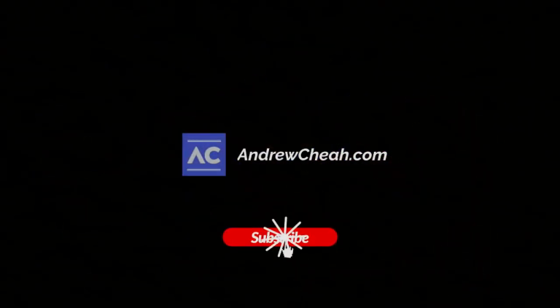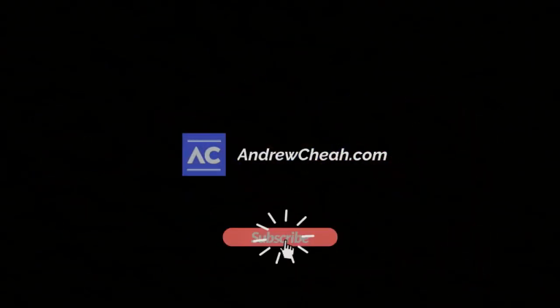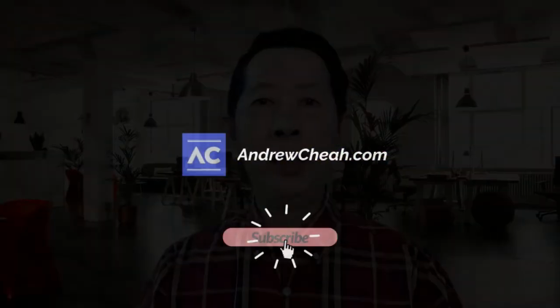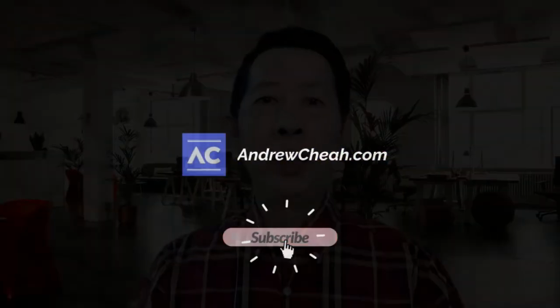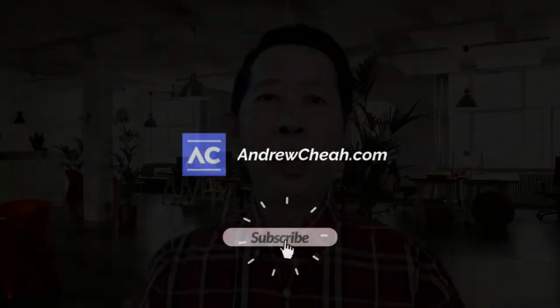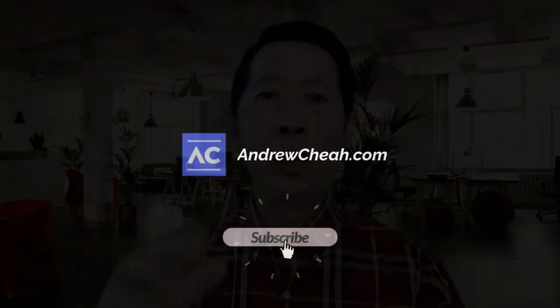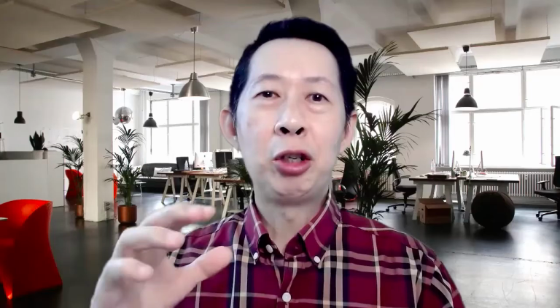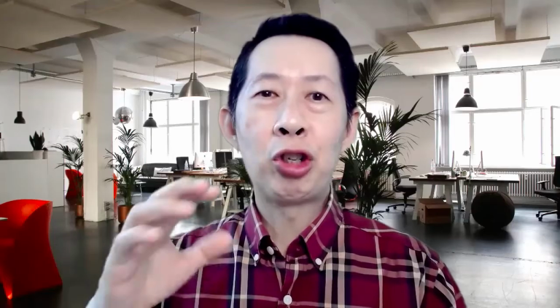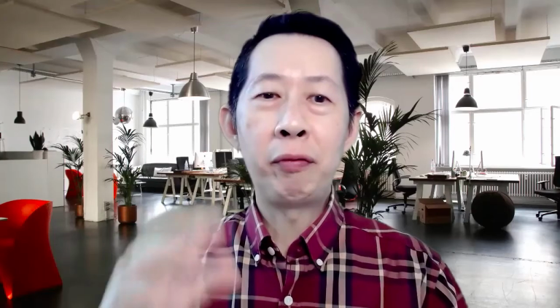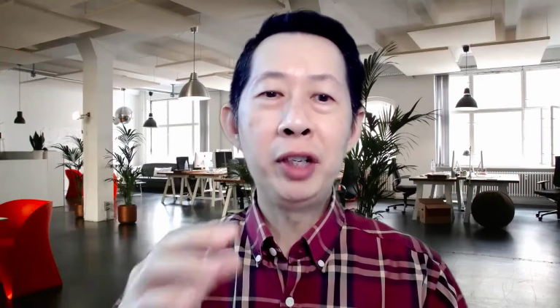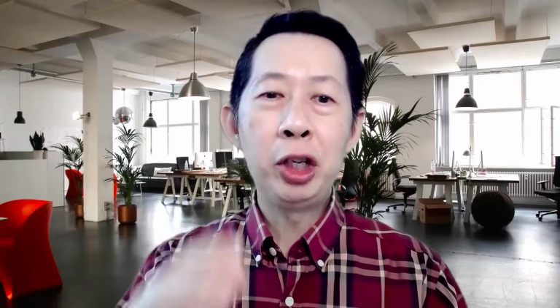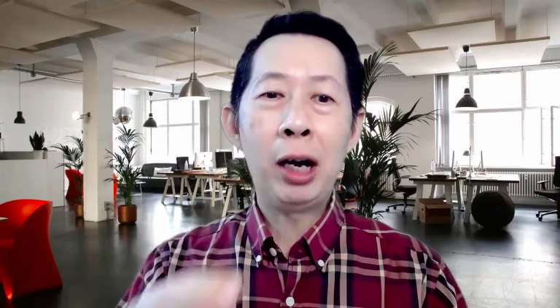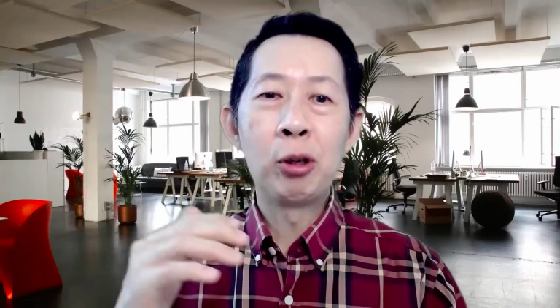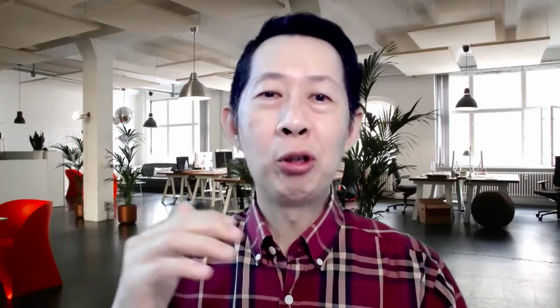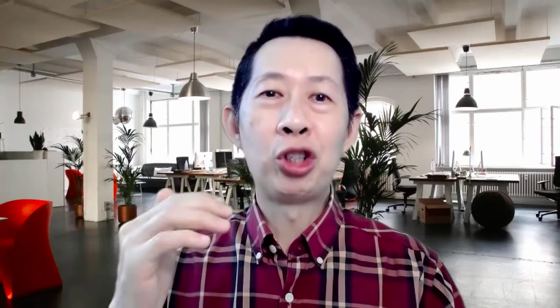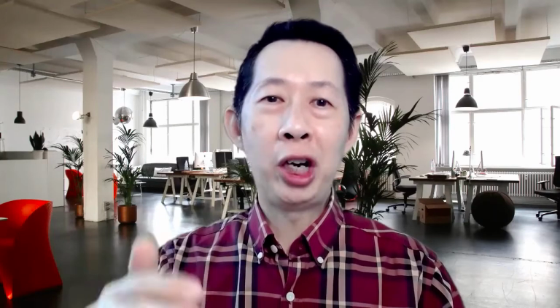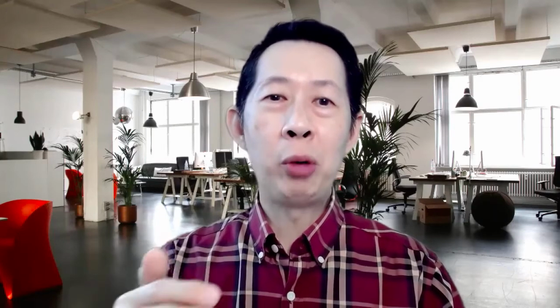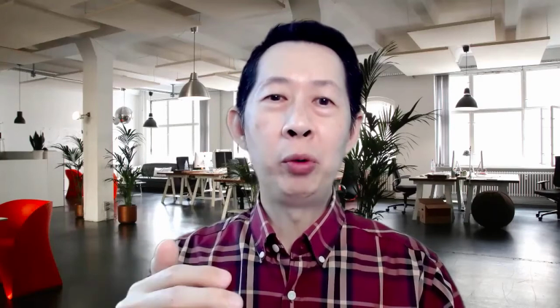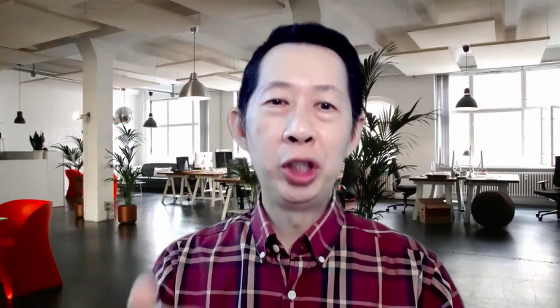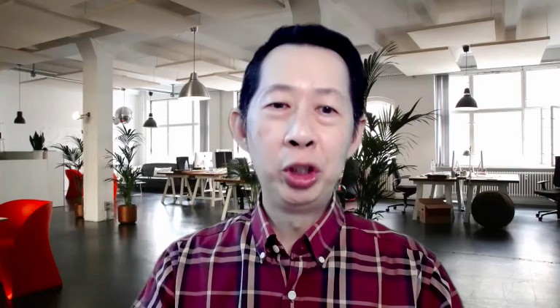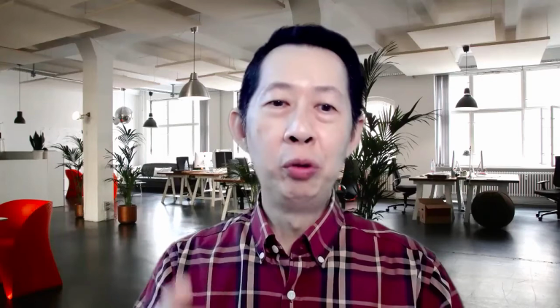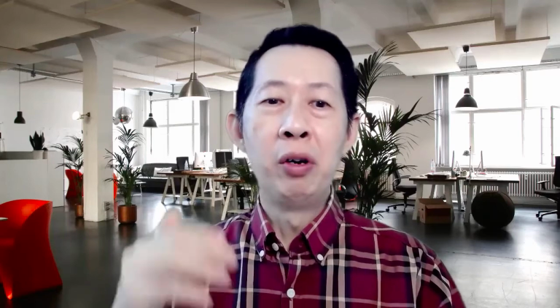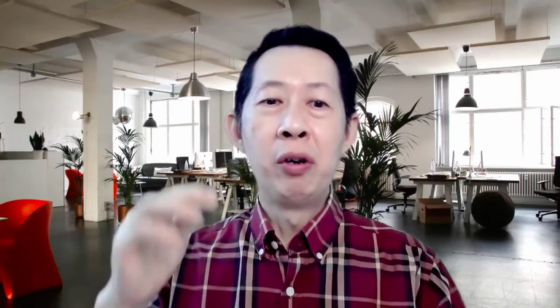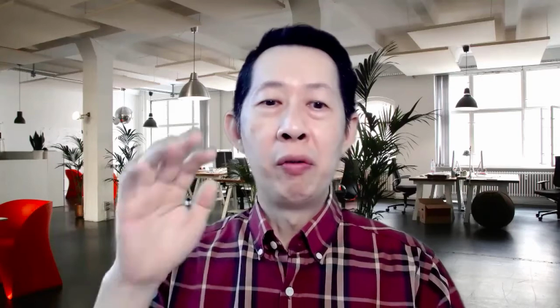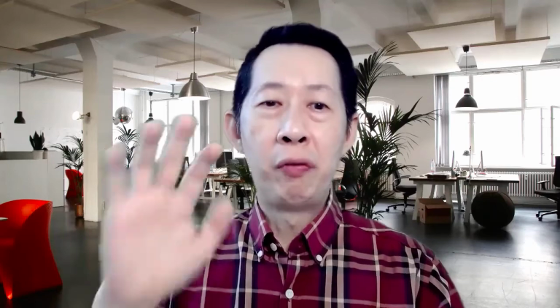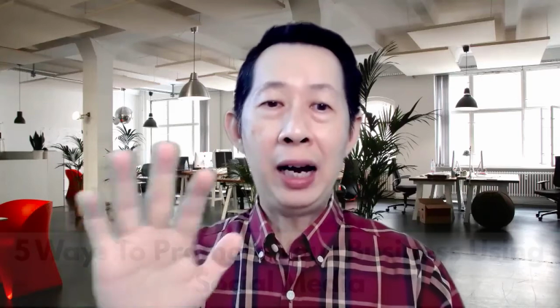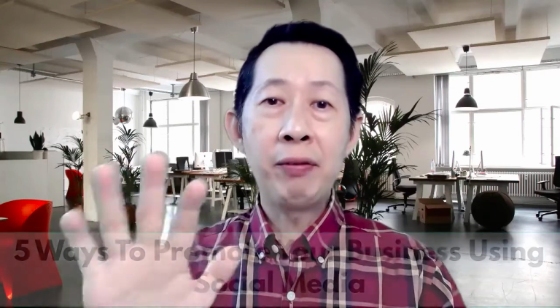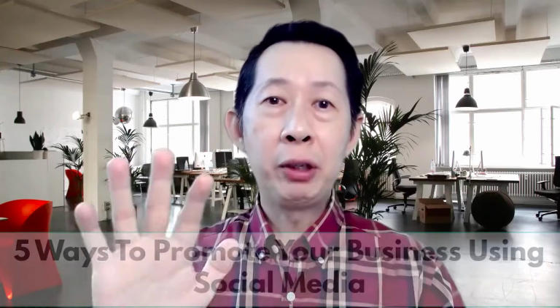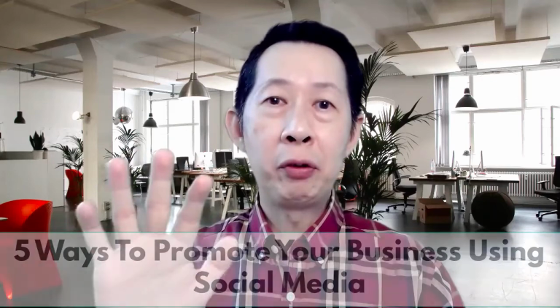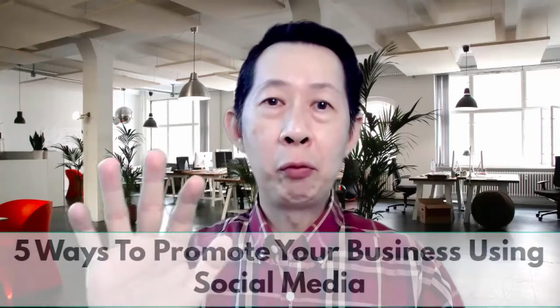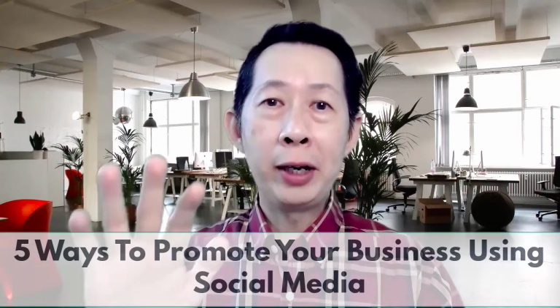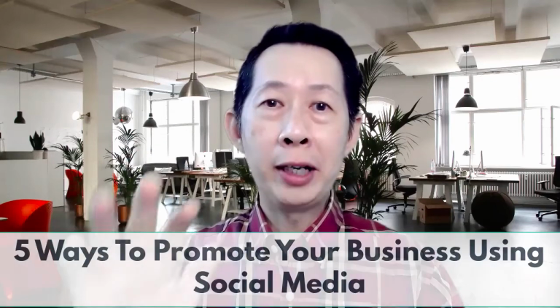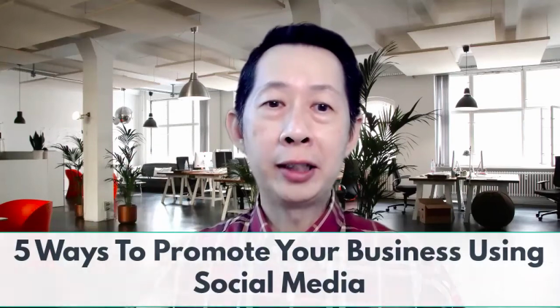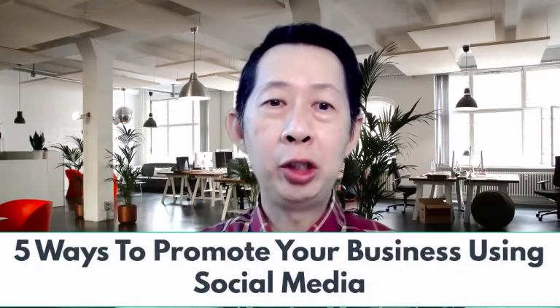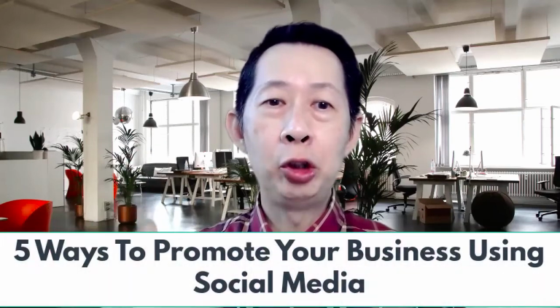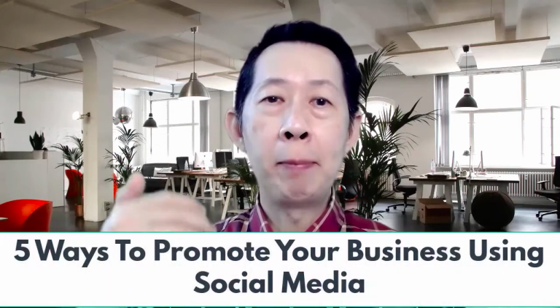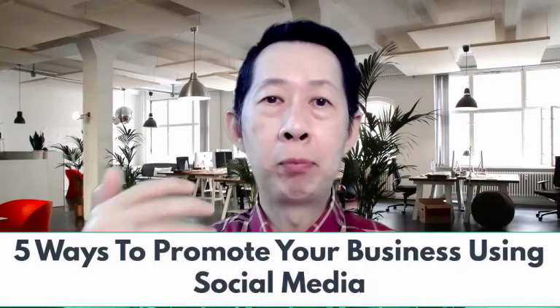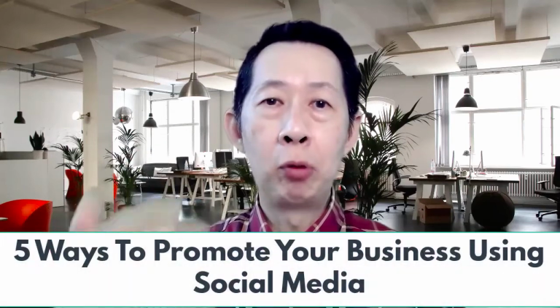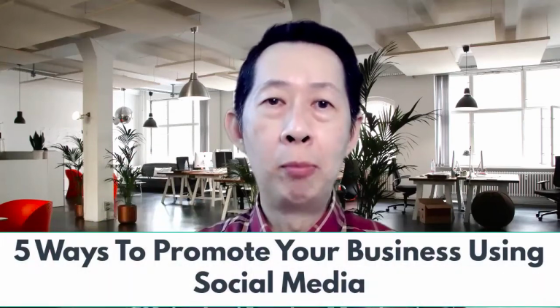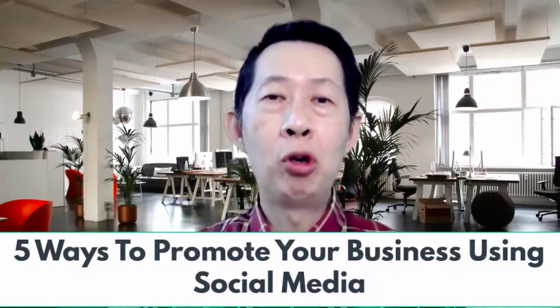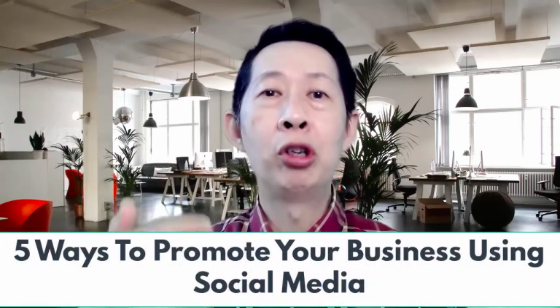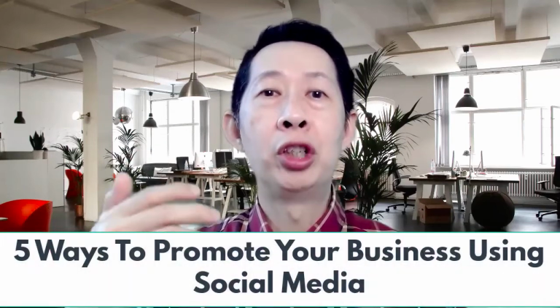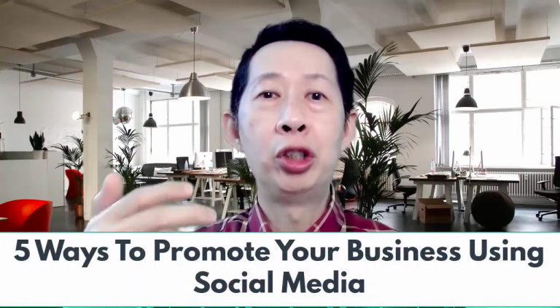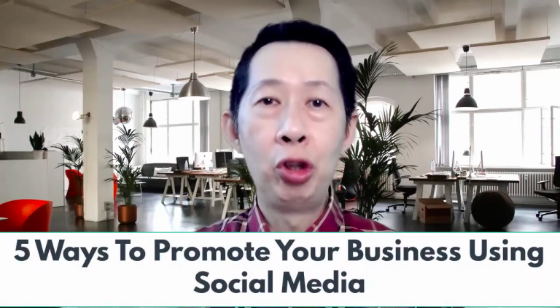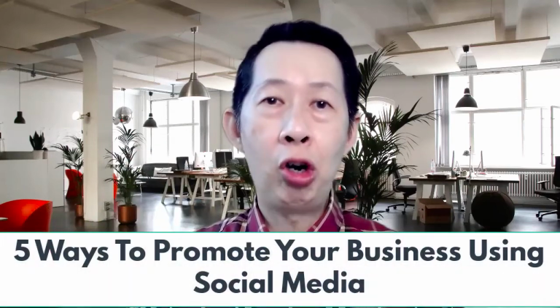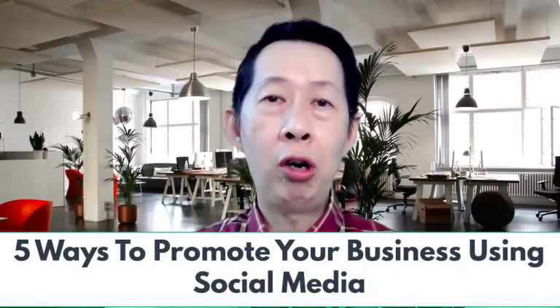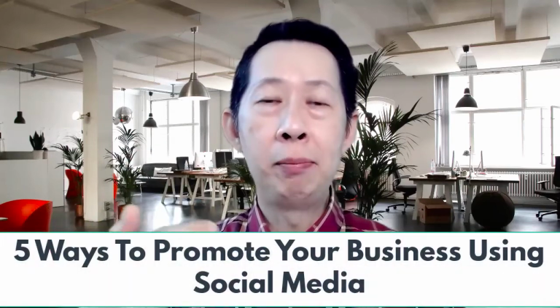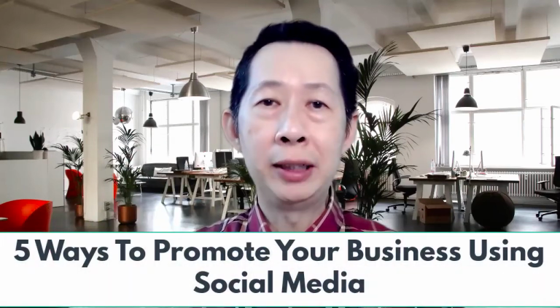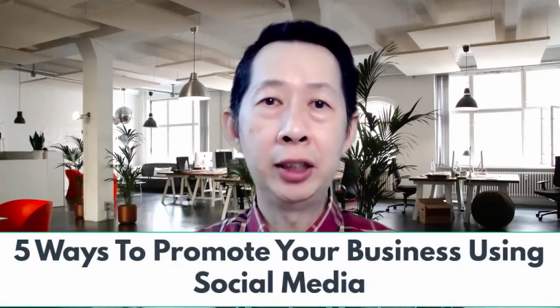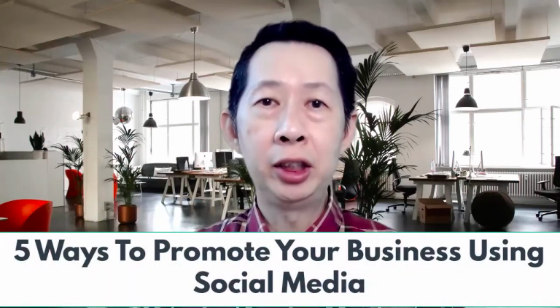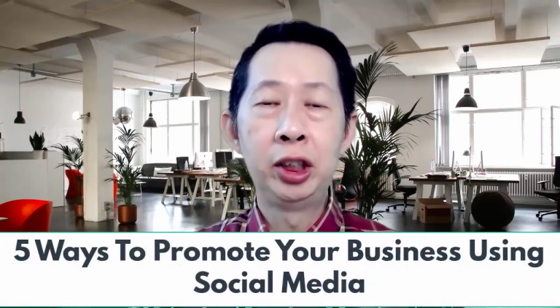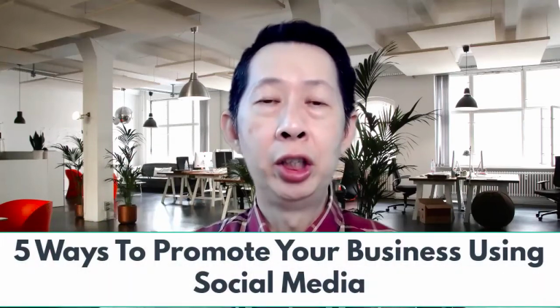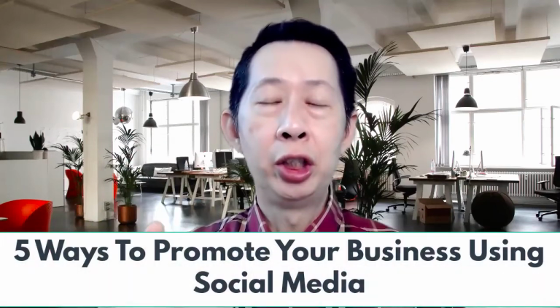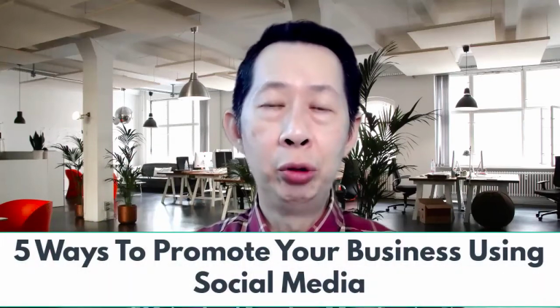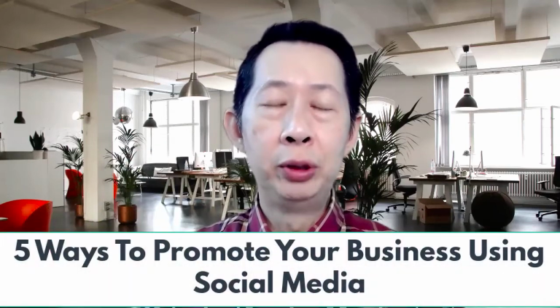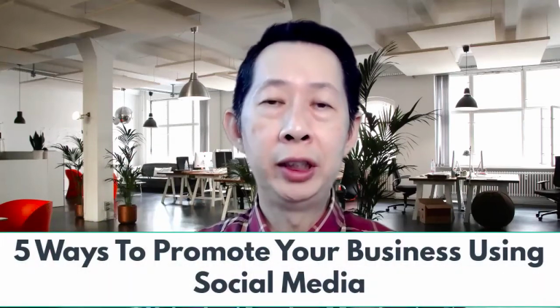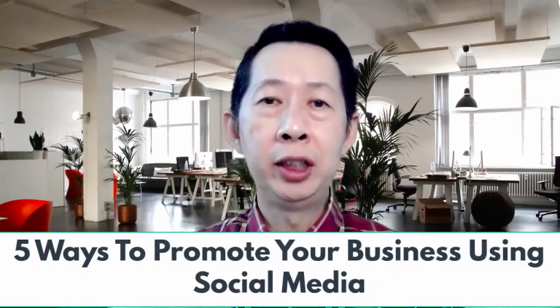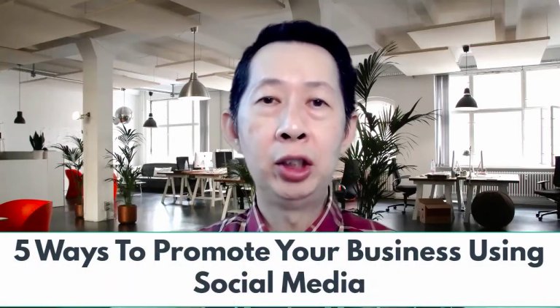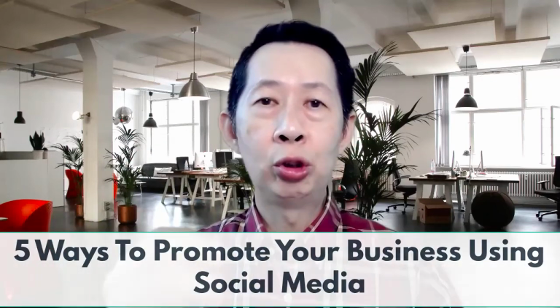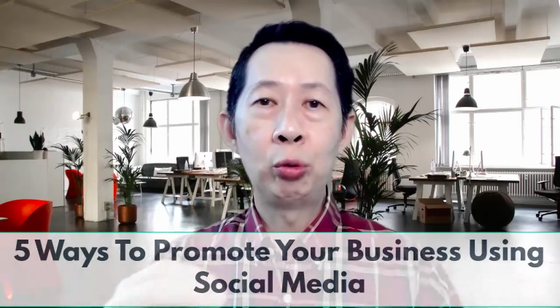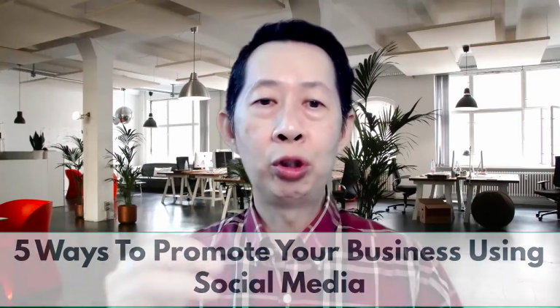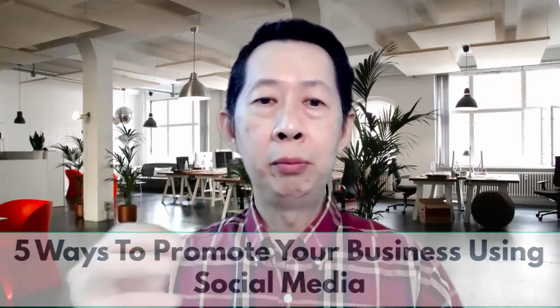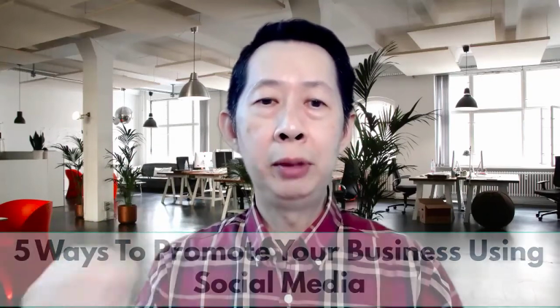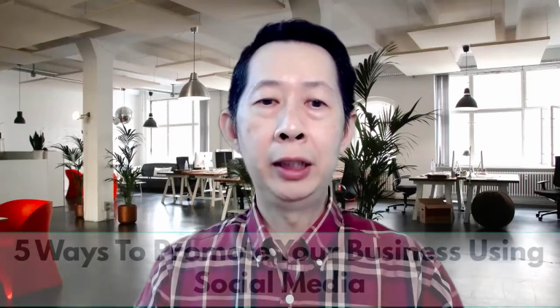Now, in this short video, I'm going to share with you five different ways that you can promote your business using social media.